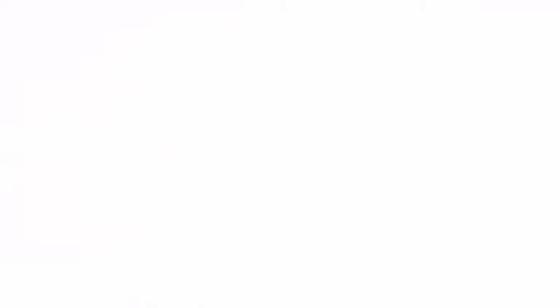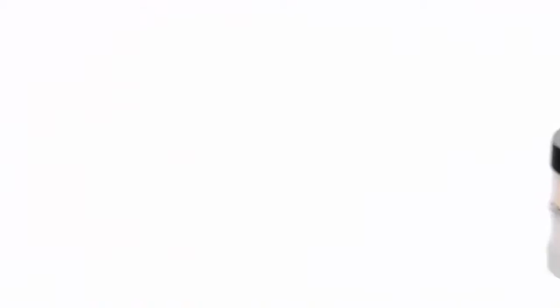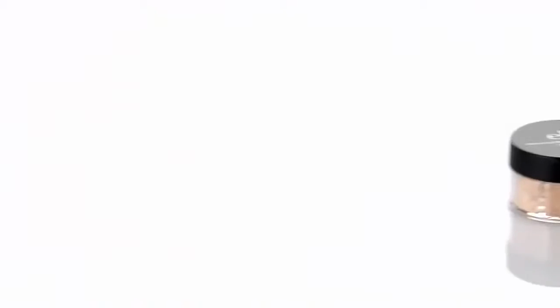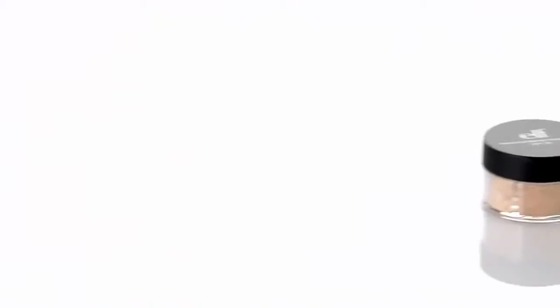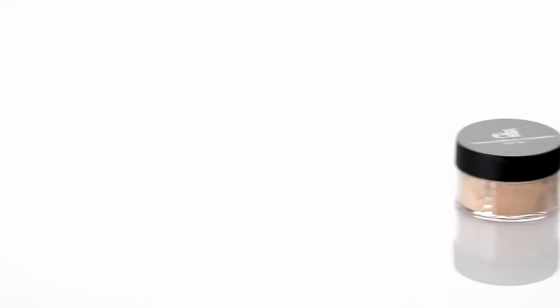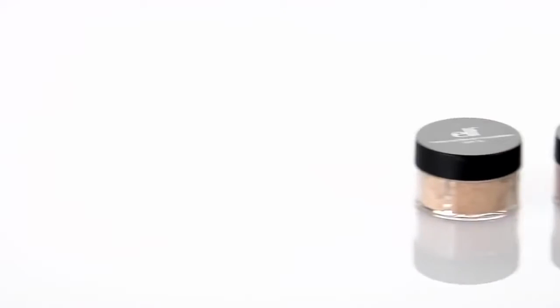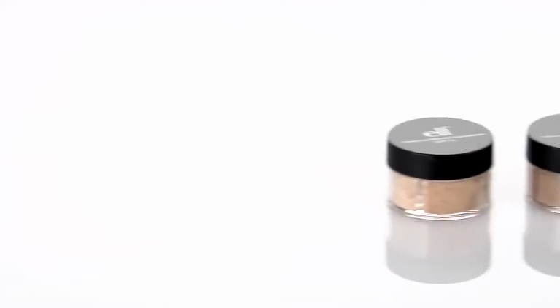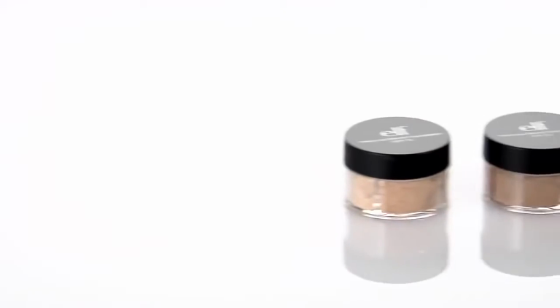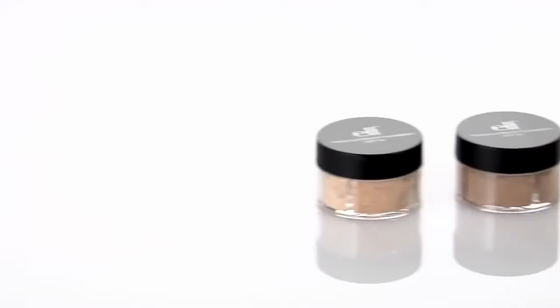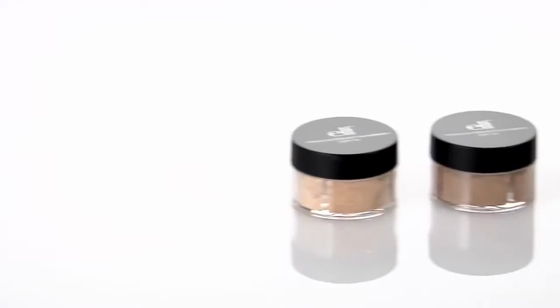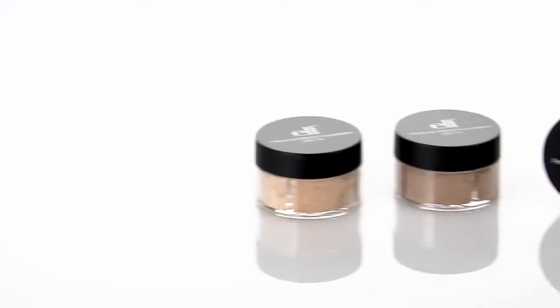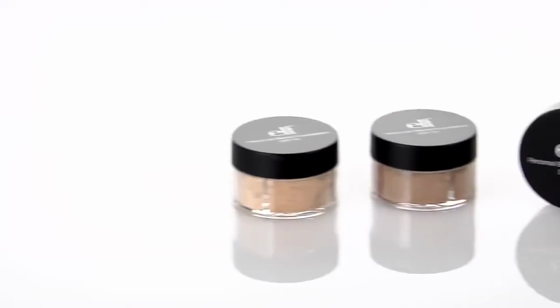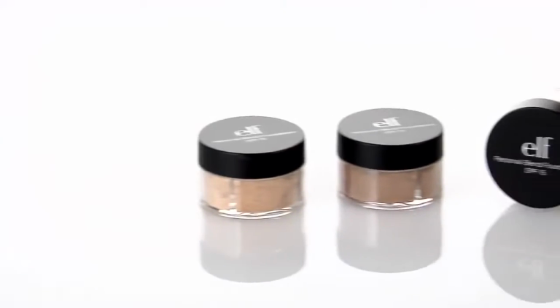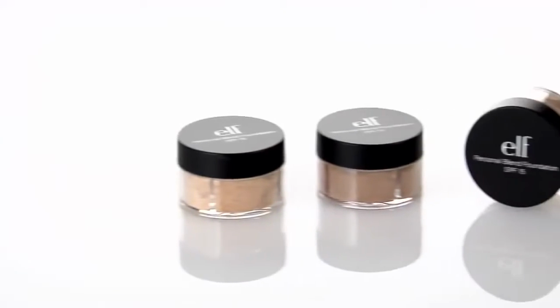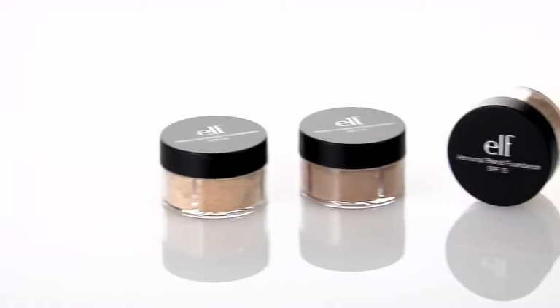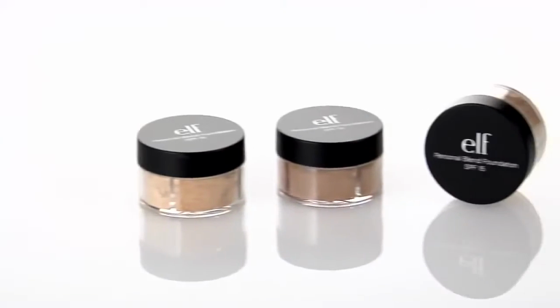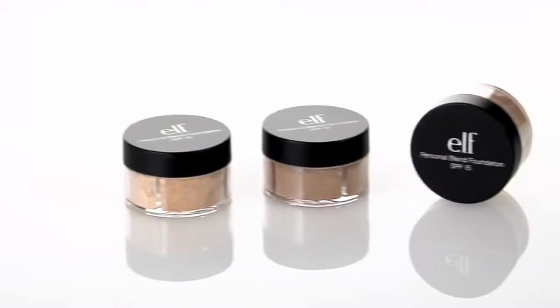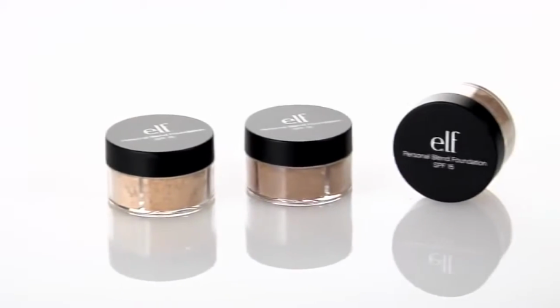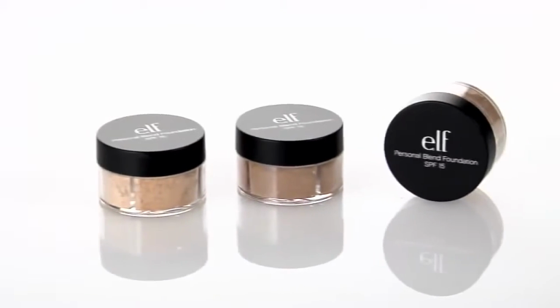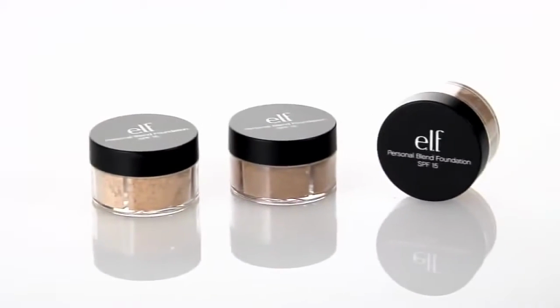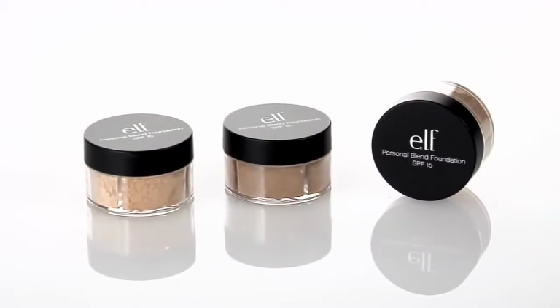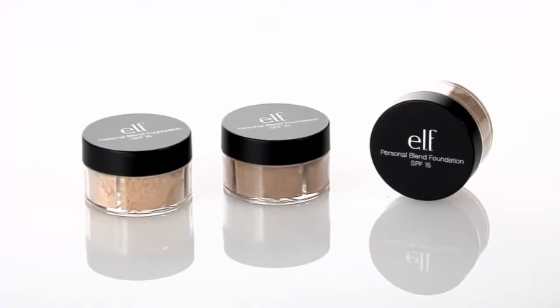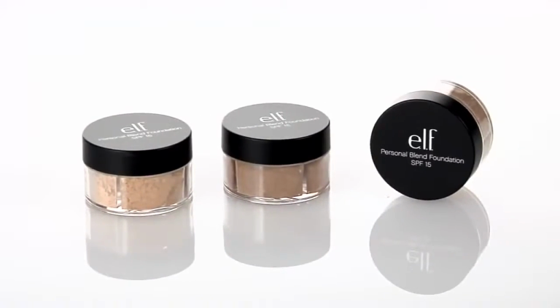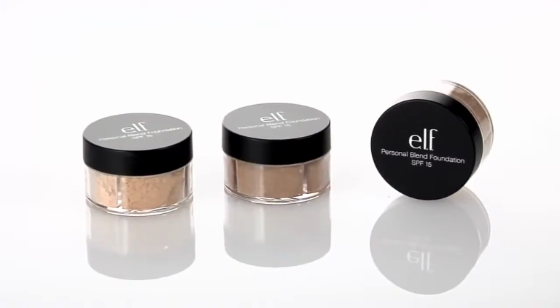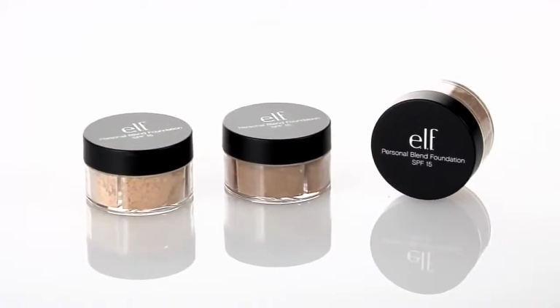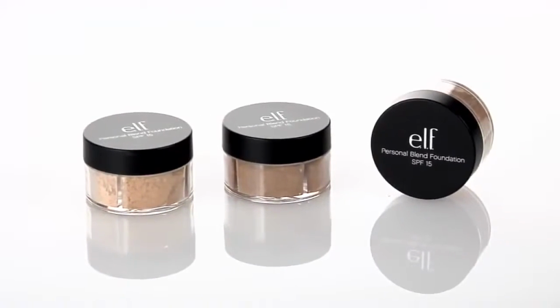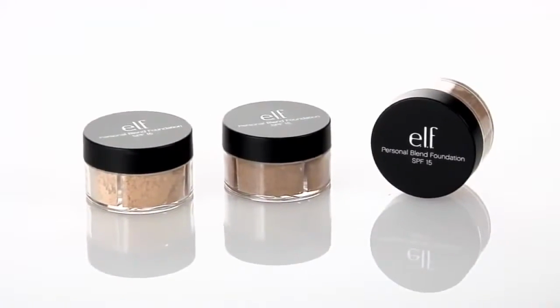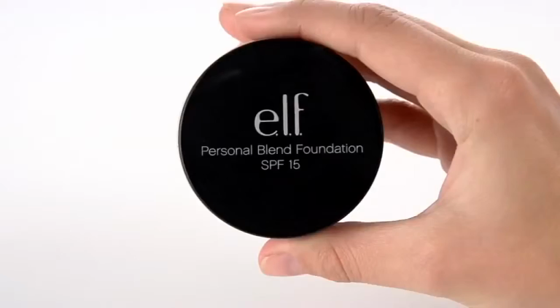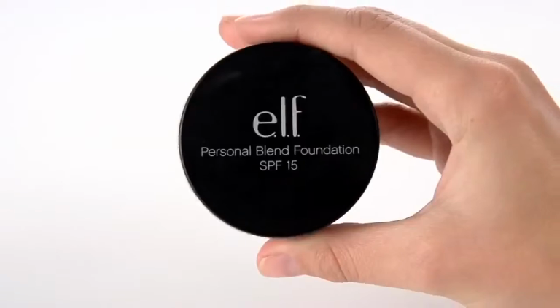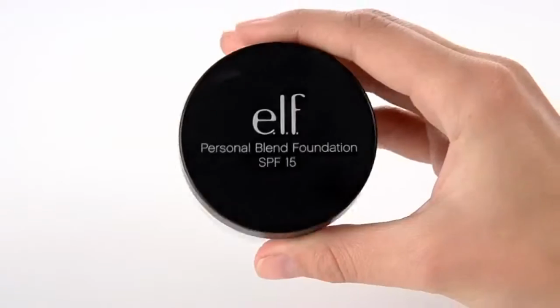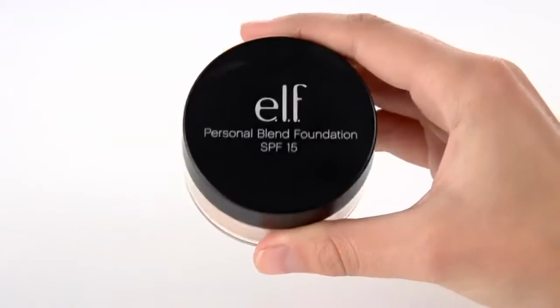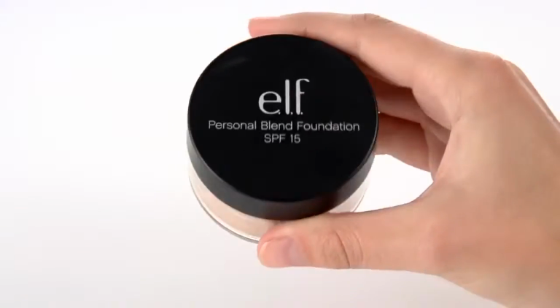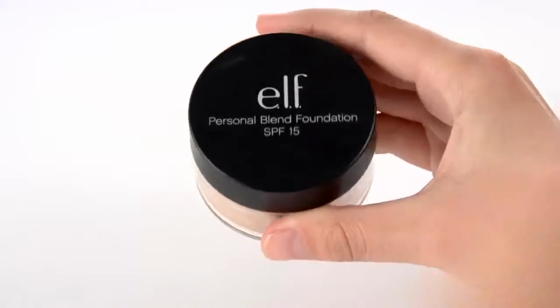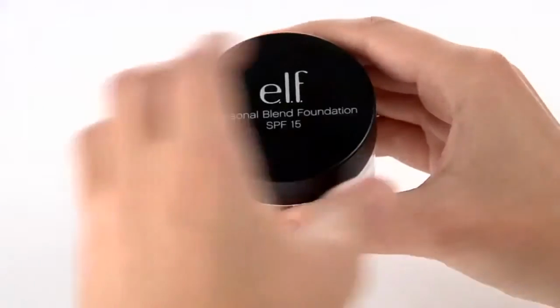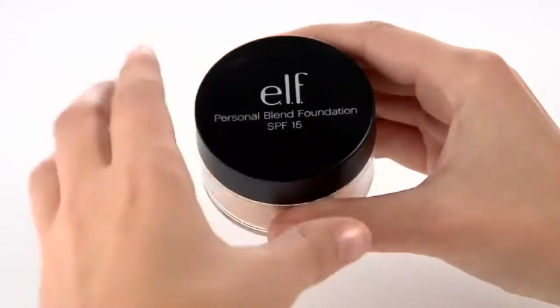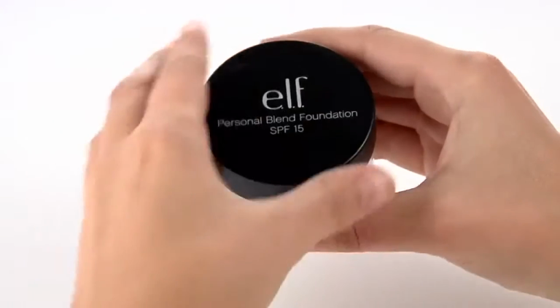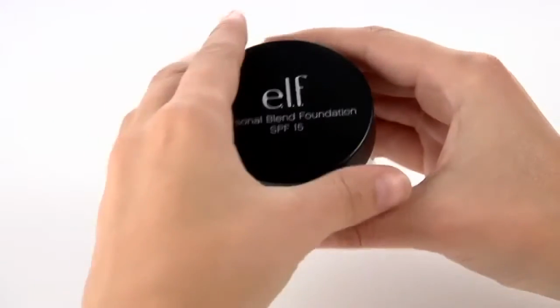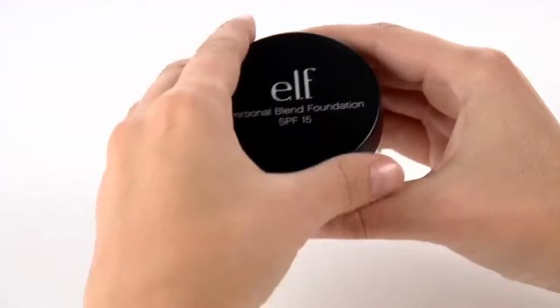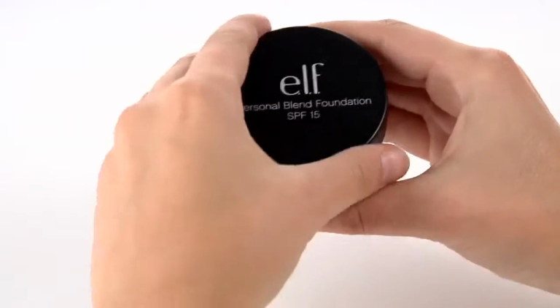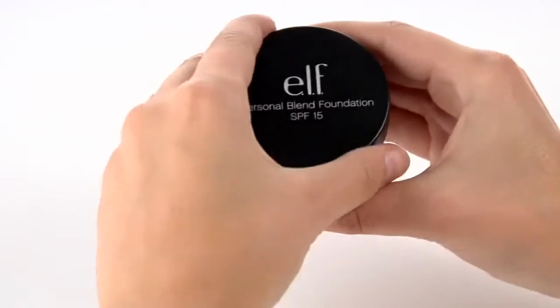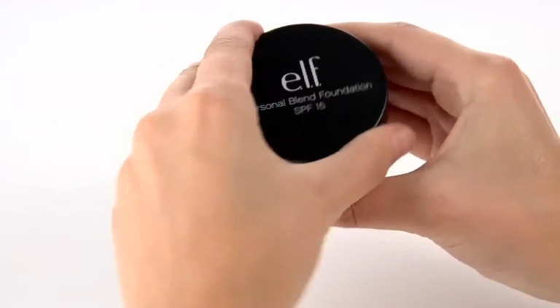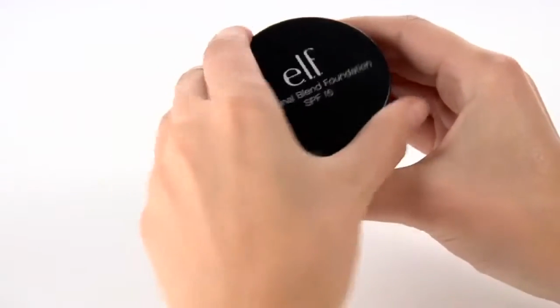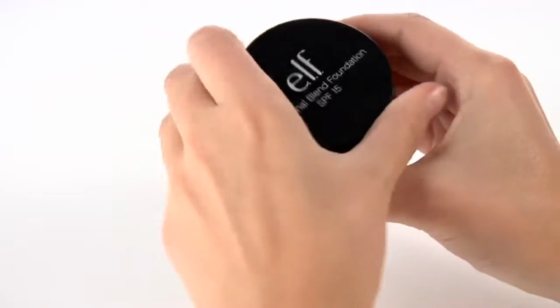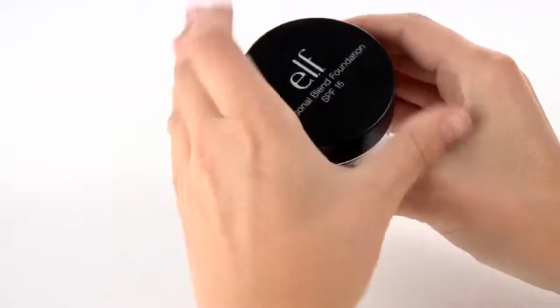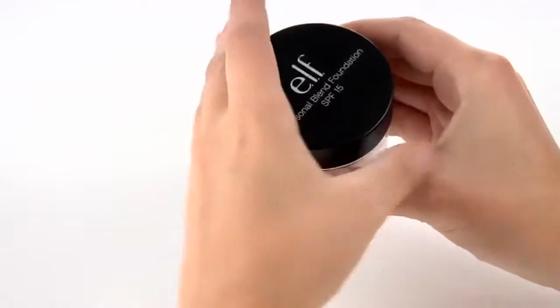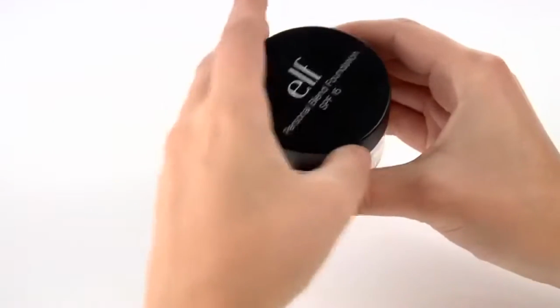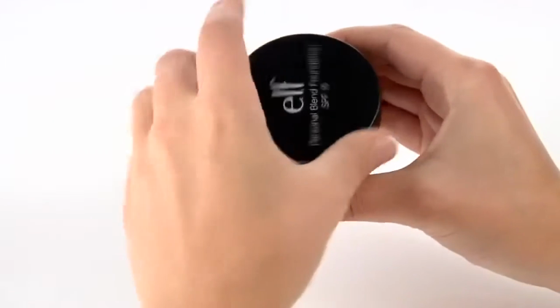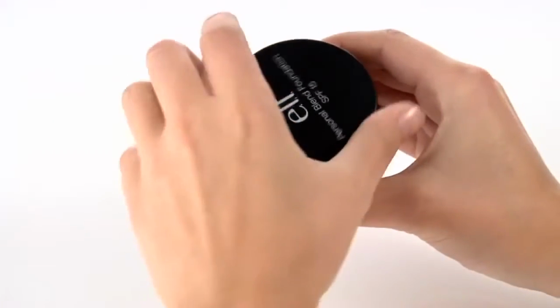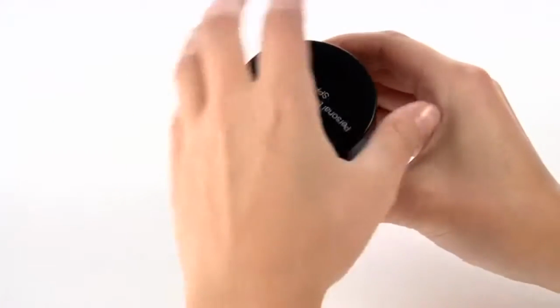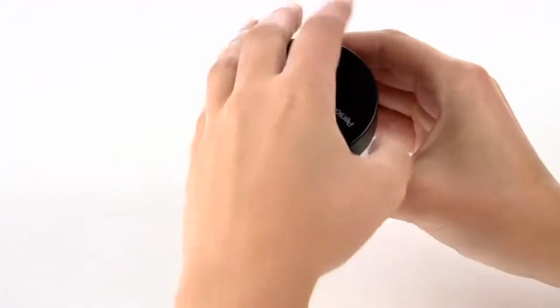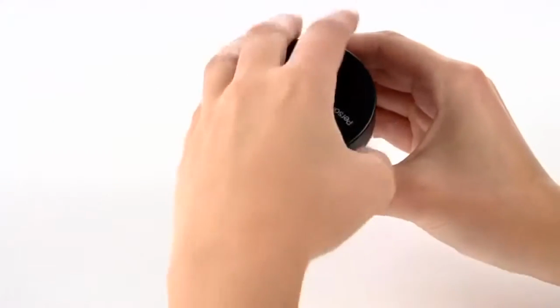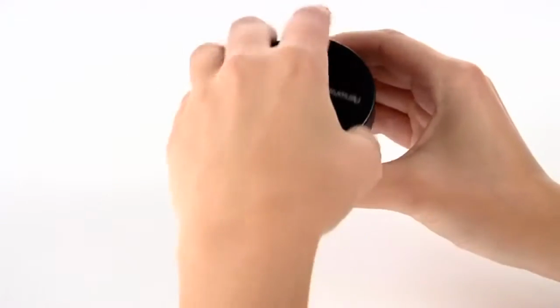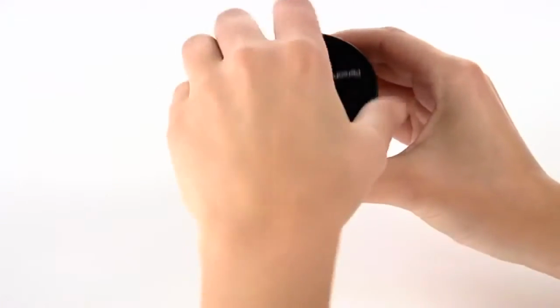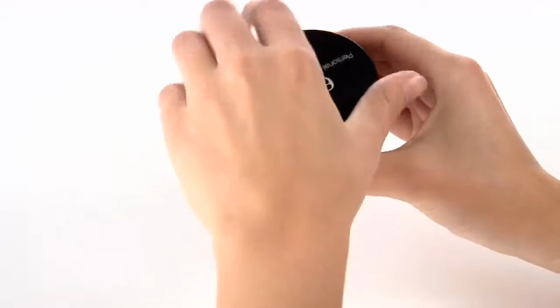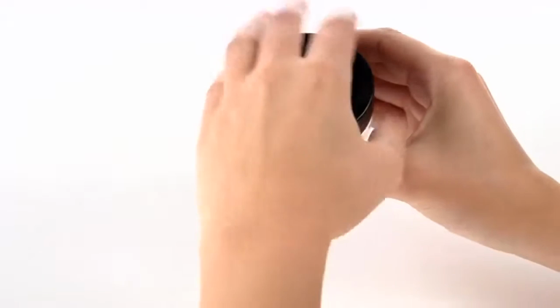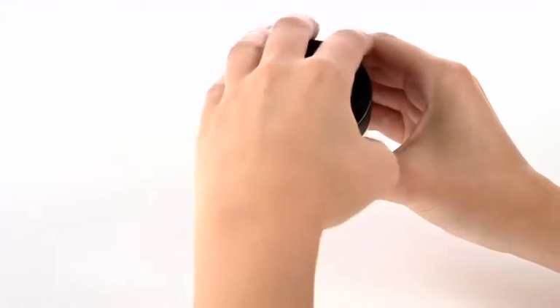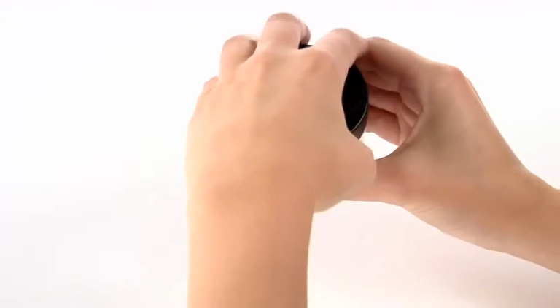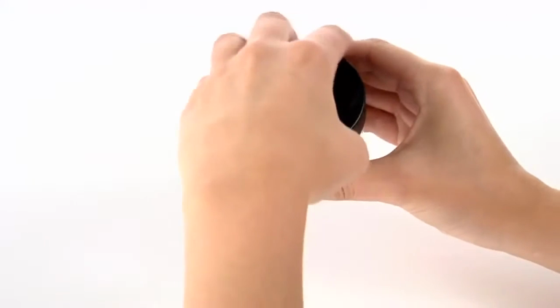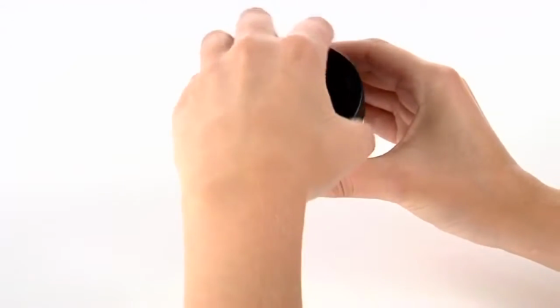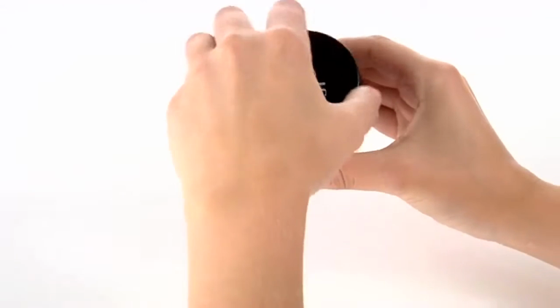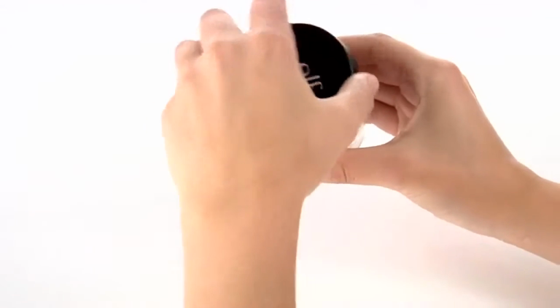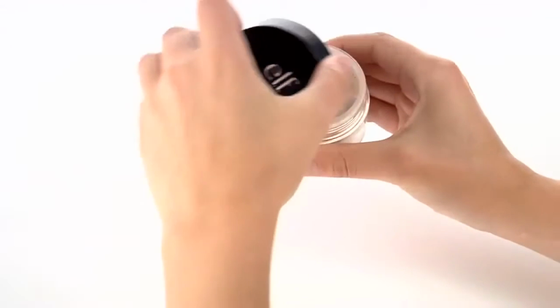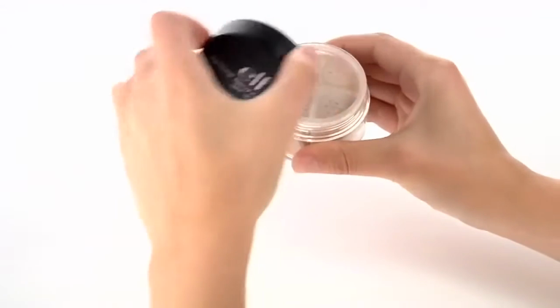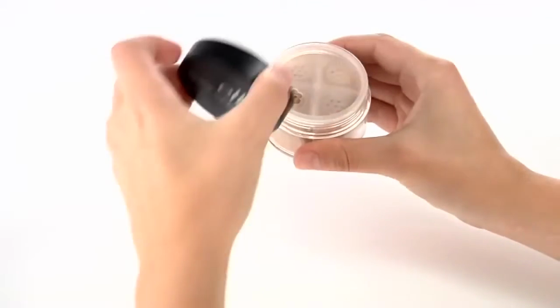Hey guys, Achelle here for e.l.f. Cosmetics. Let's check out the Mineral Personal Blend Foundation.